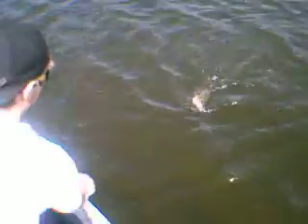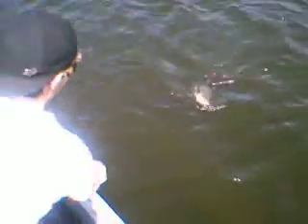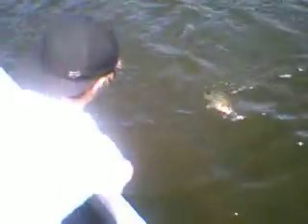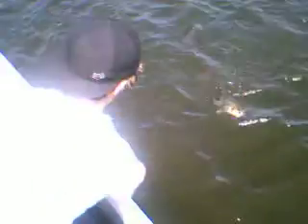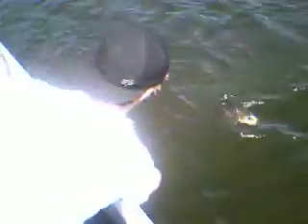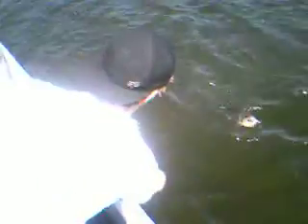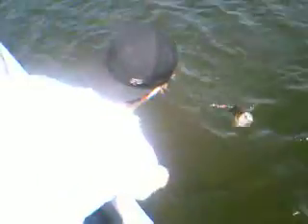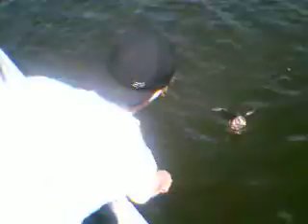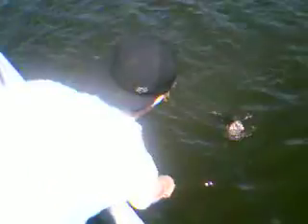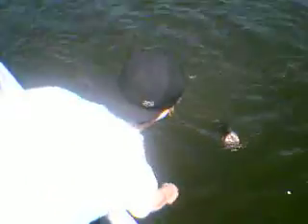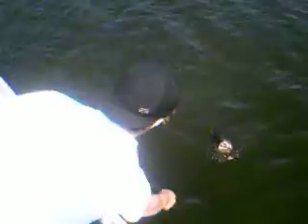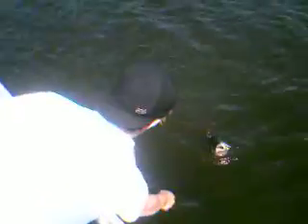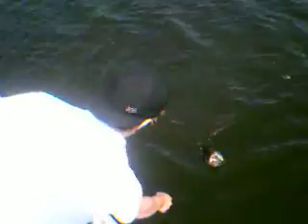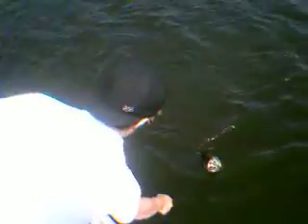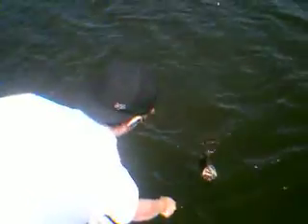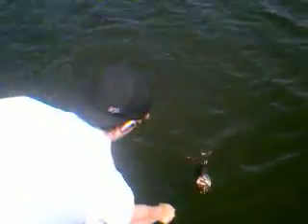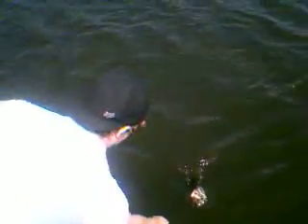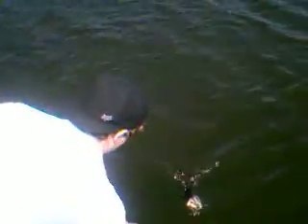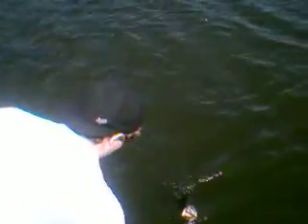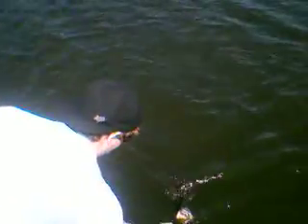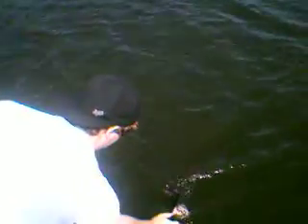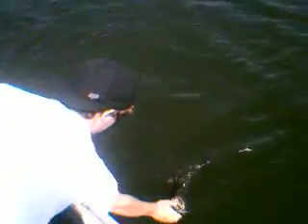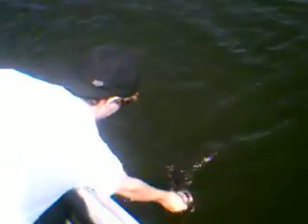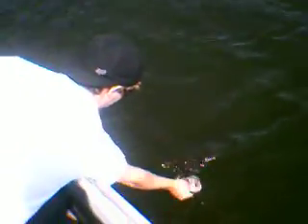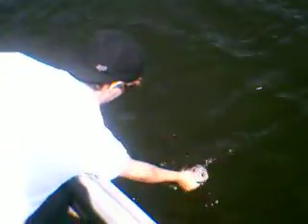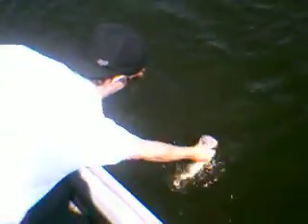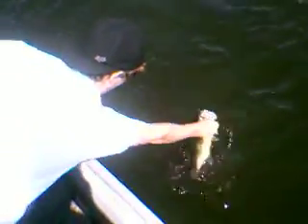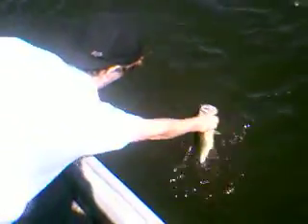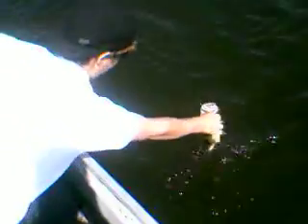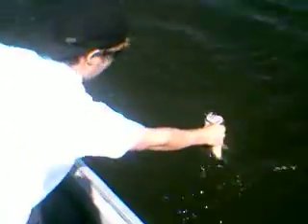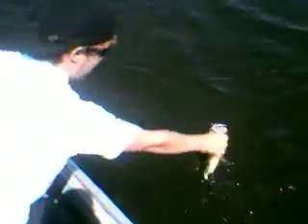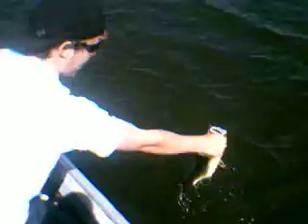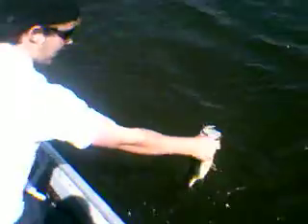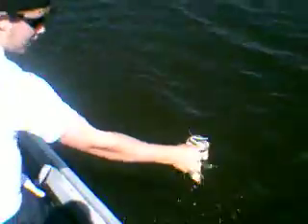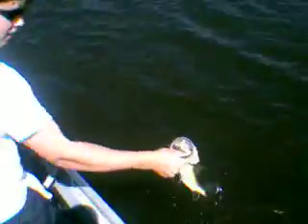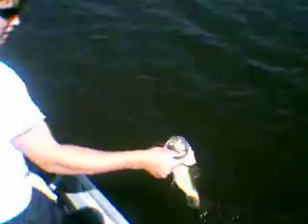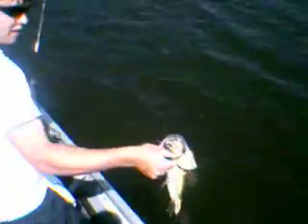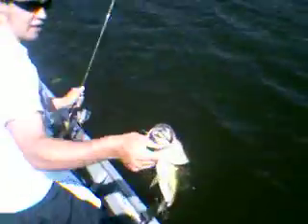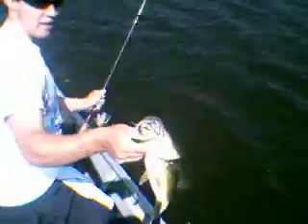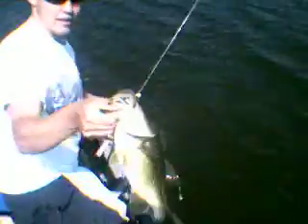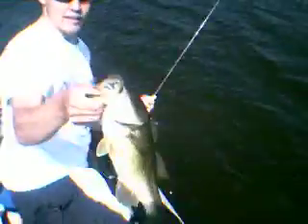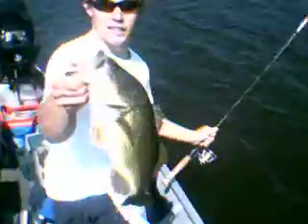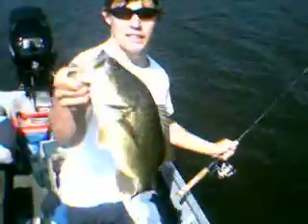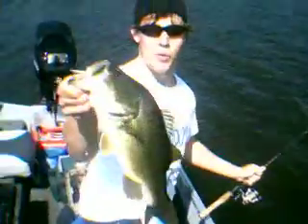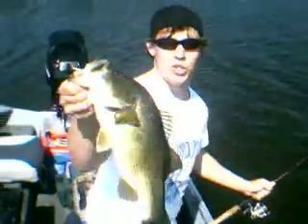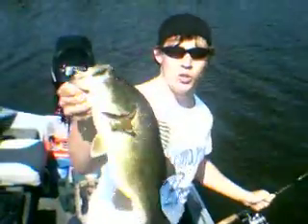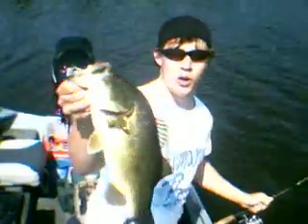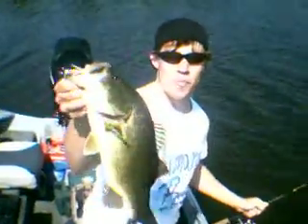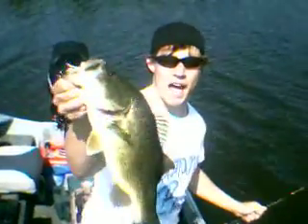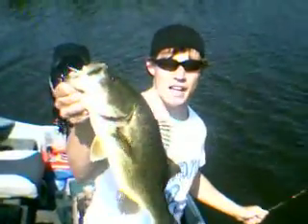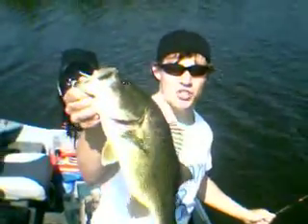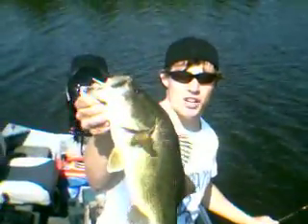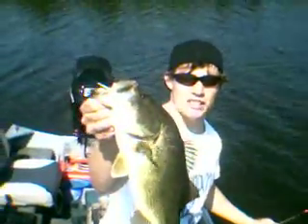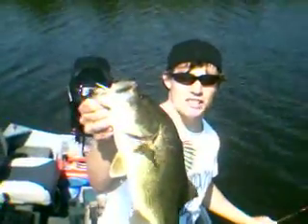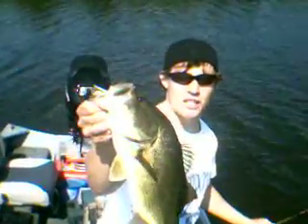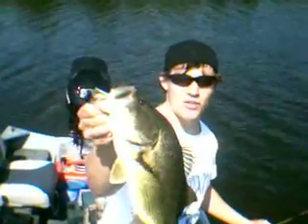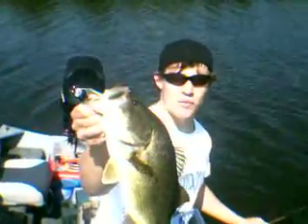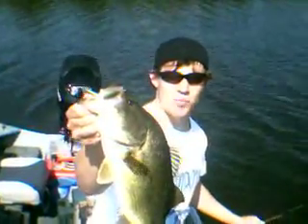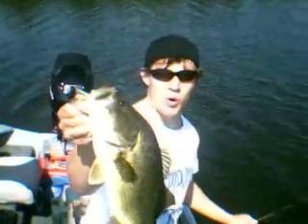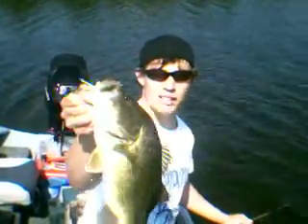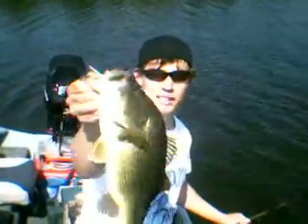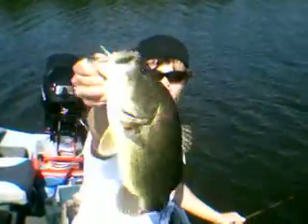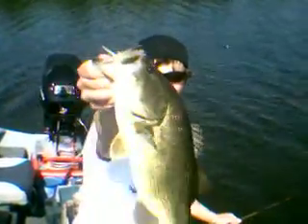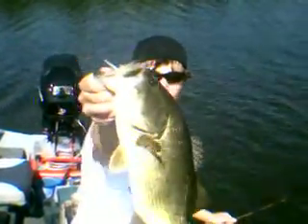Hit right on that Sanko using venom hooks, weighted. Buried himself down in the weeds. That's how we do it on Bass Craze TV, boys. Stick in.